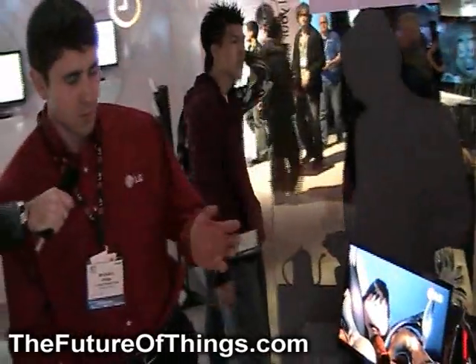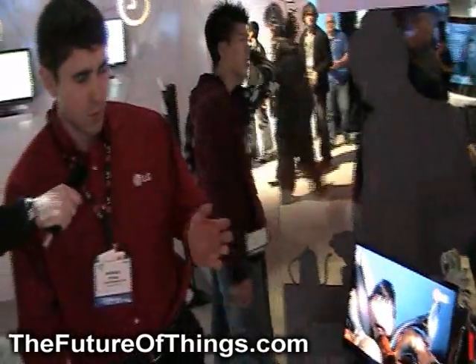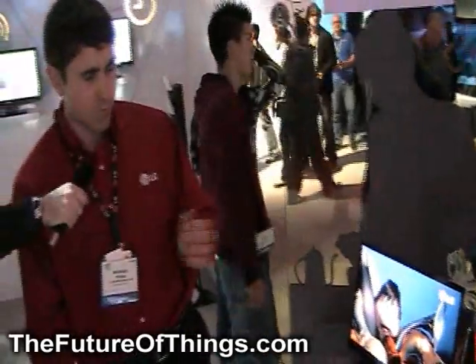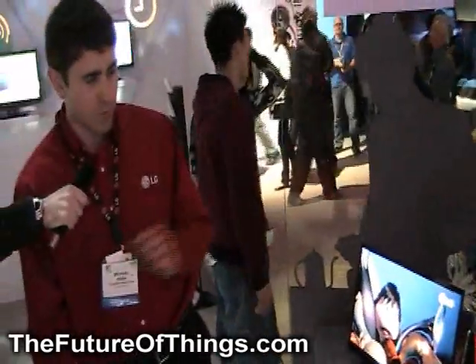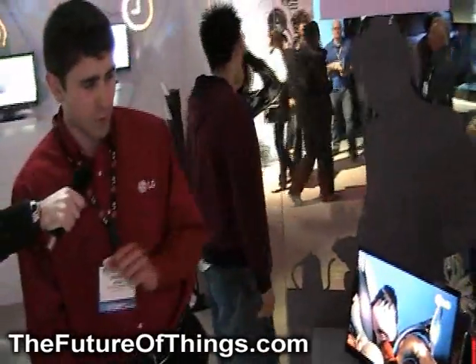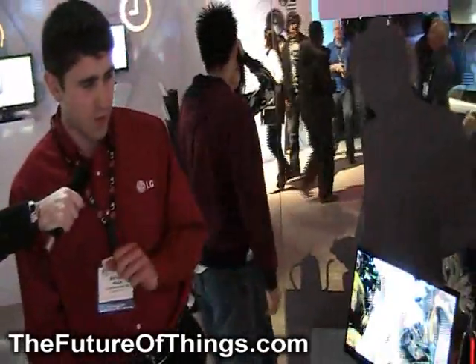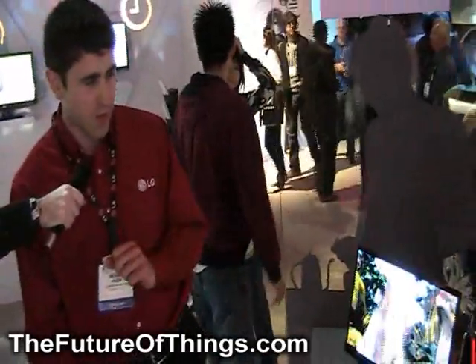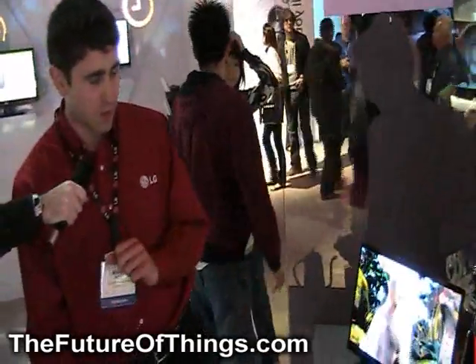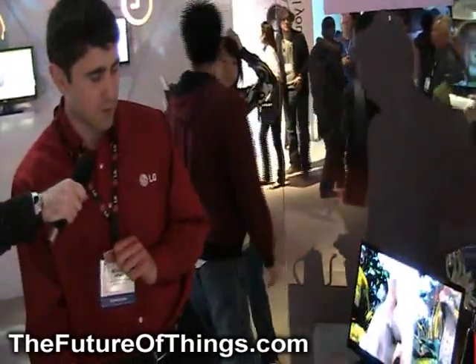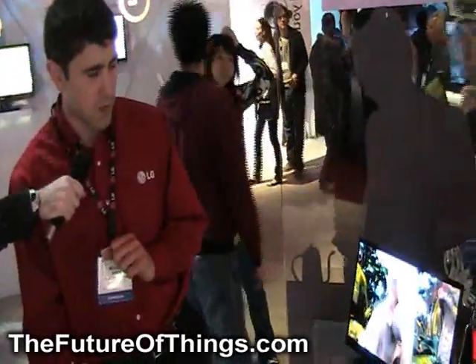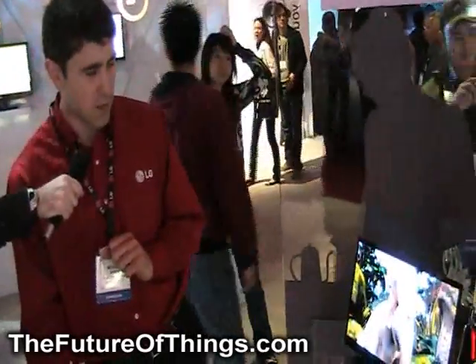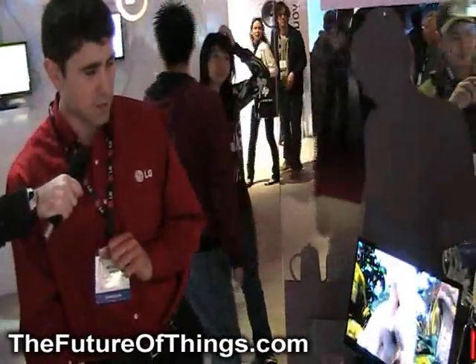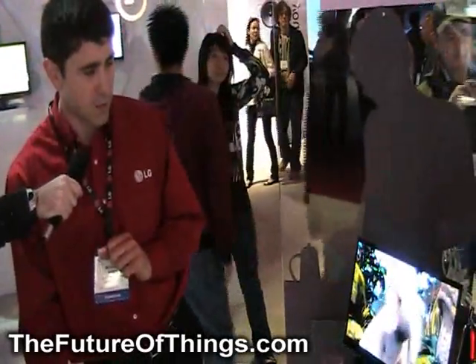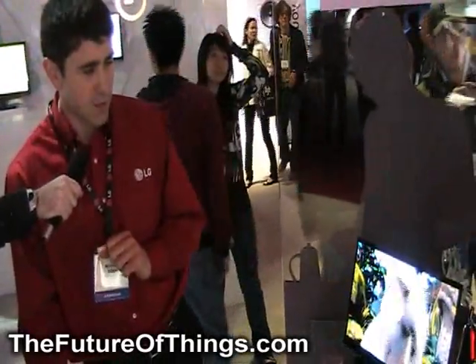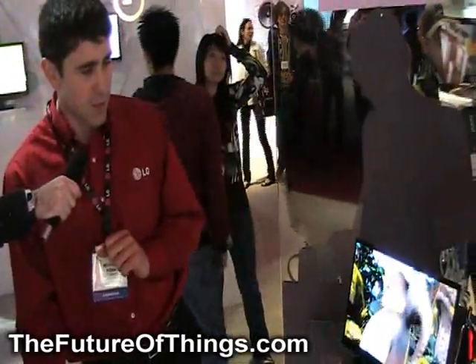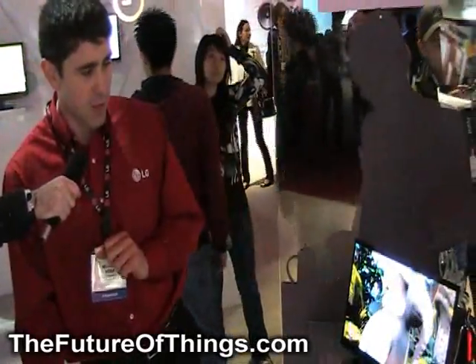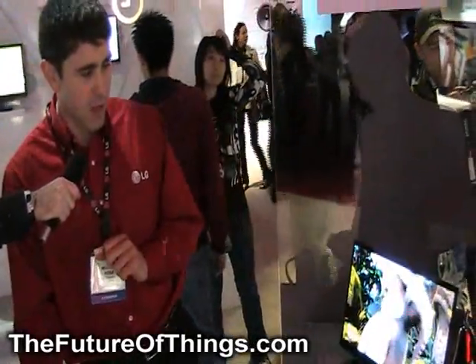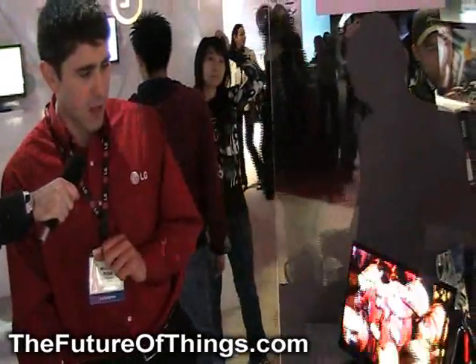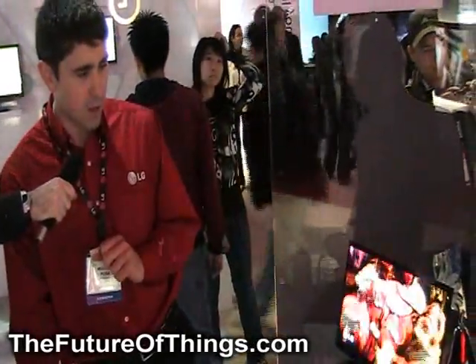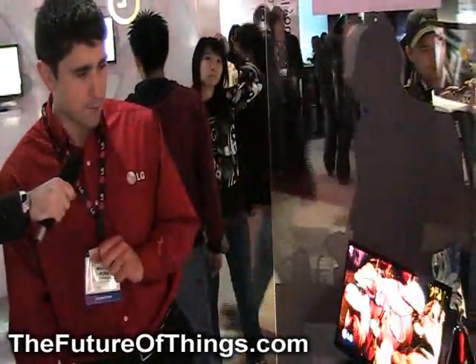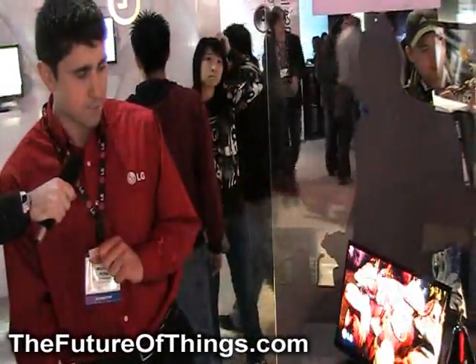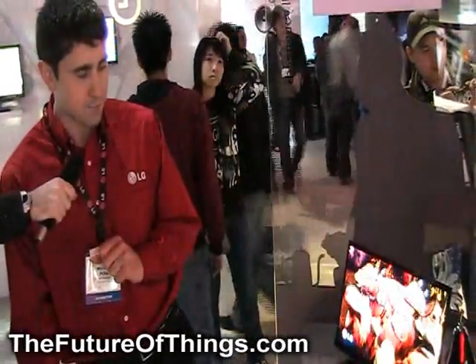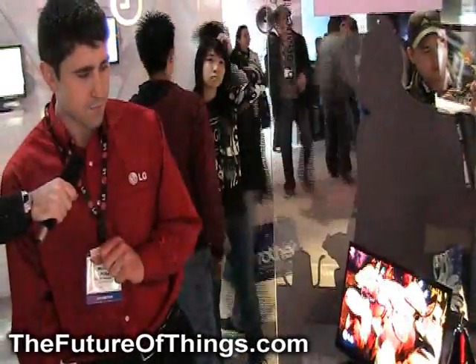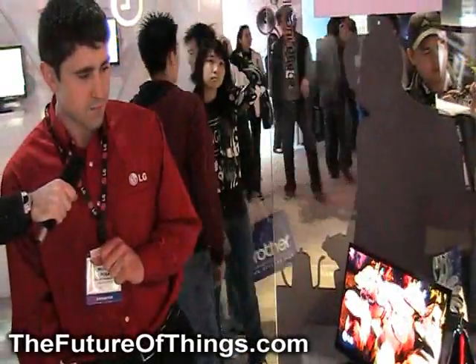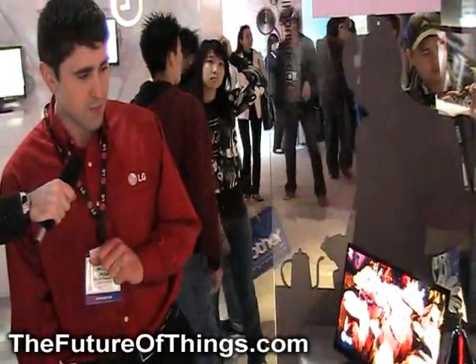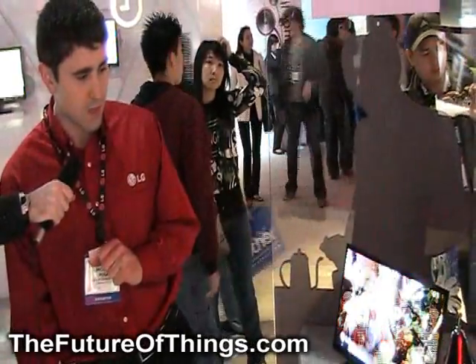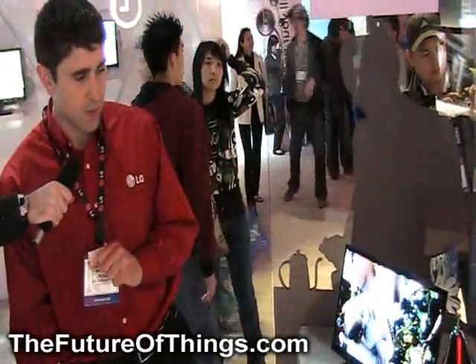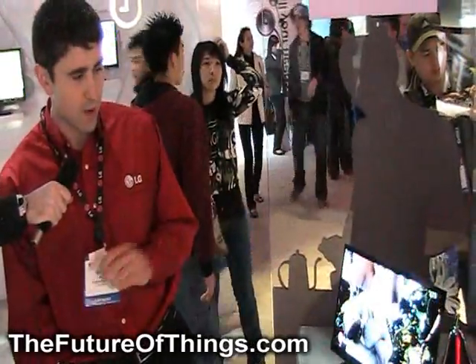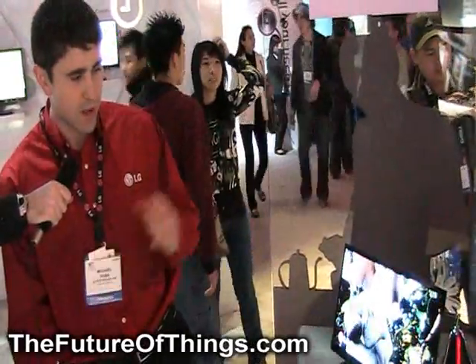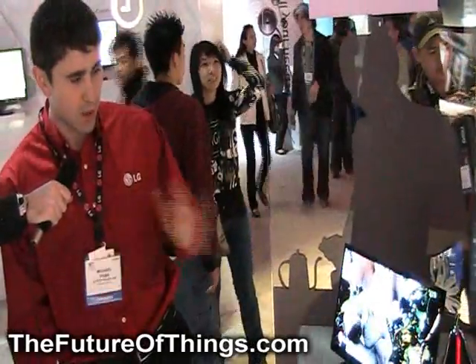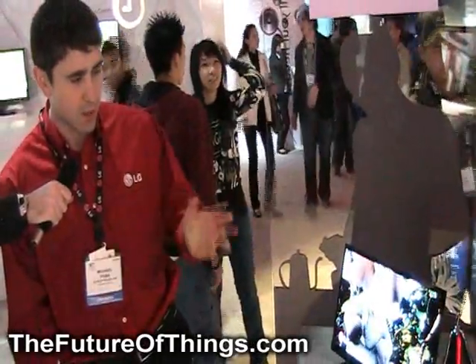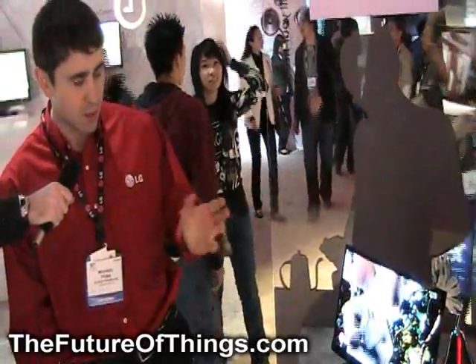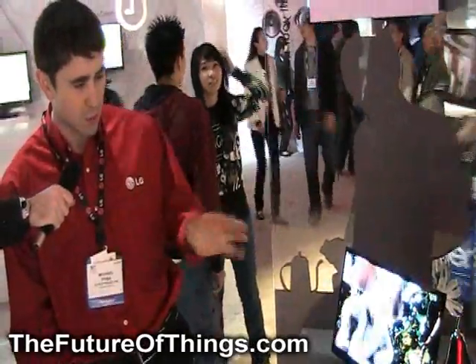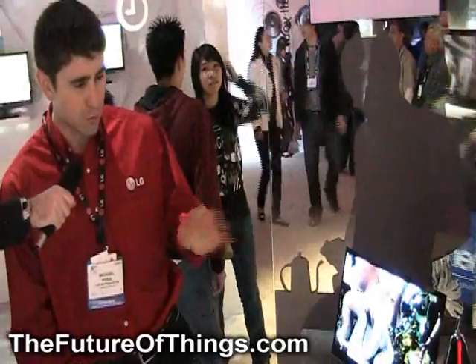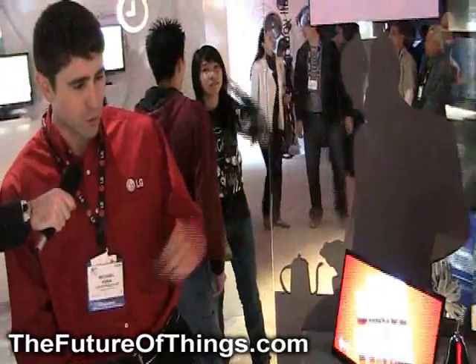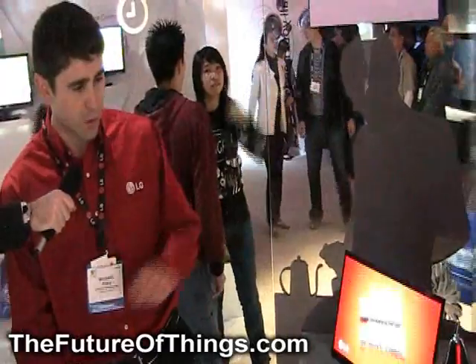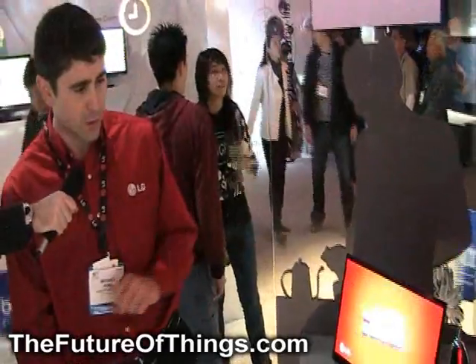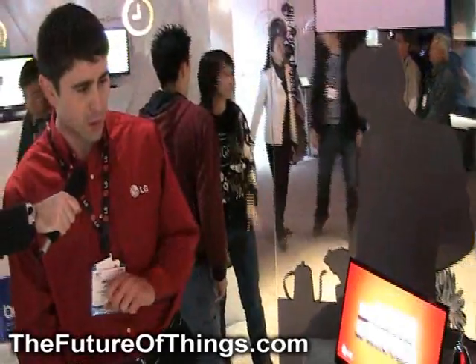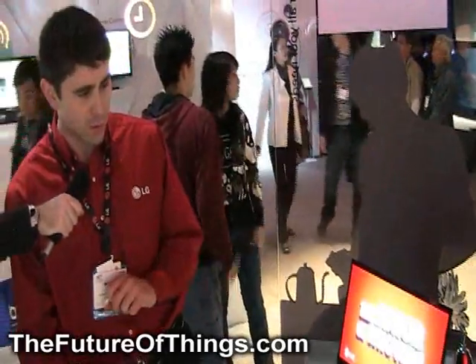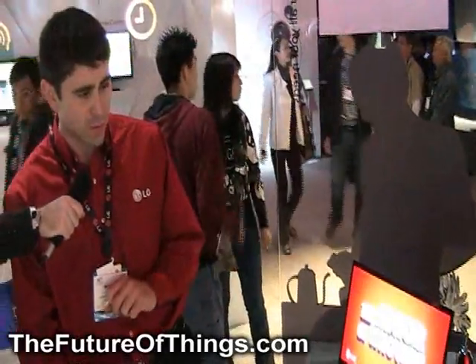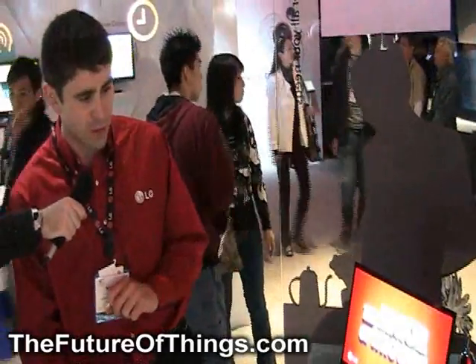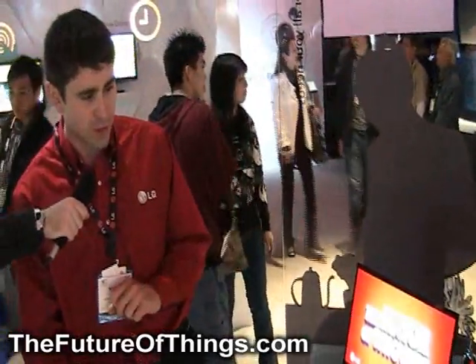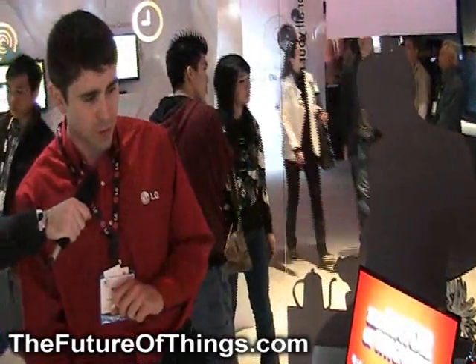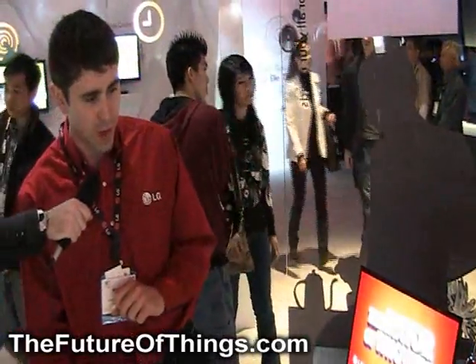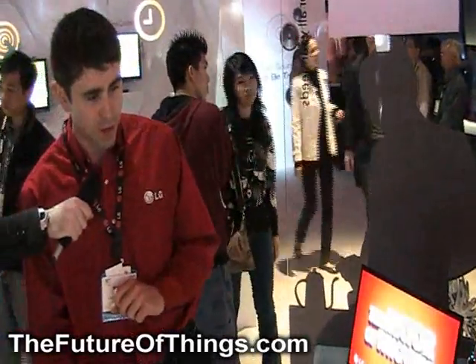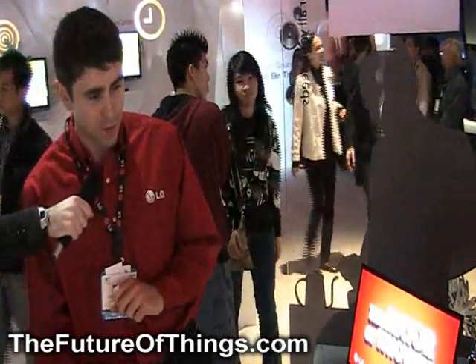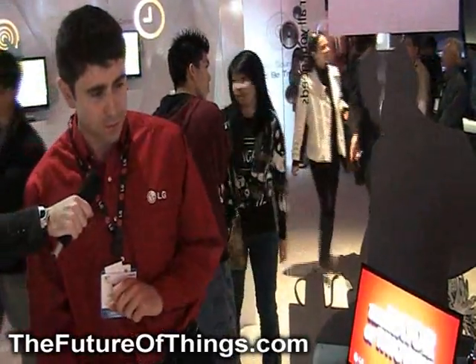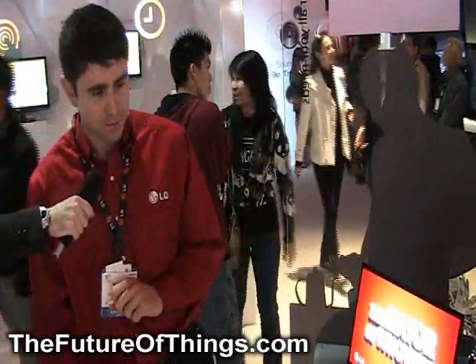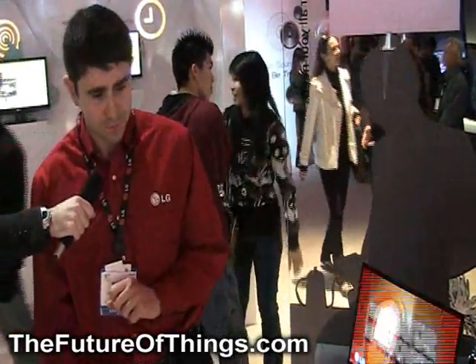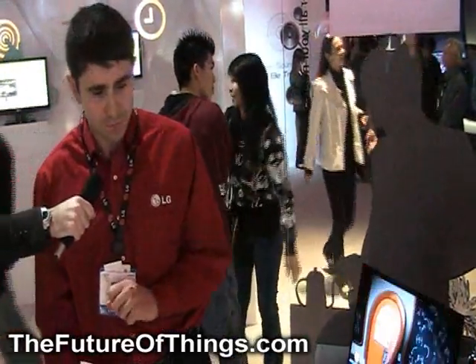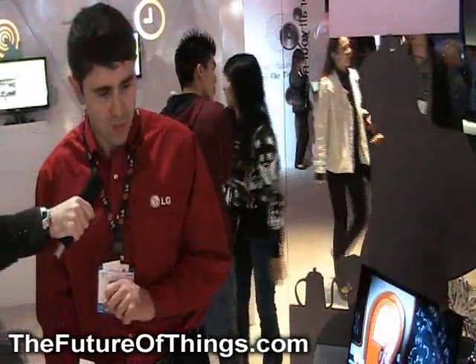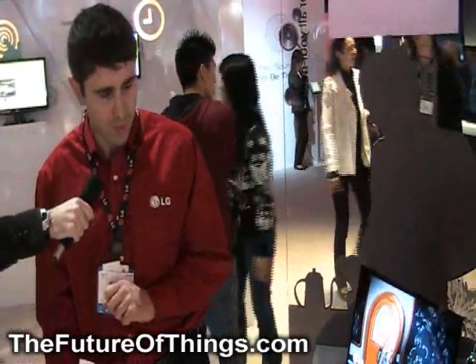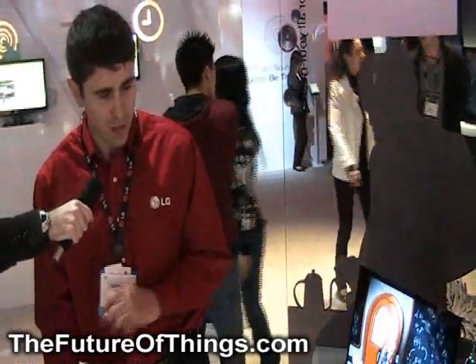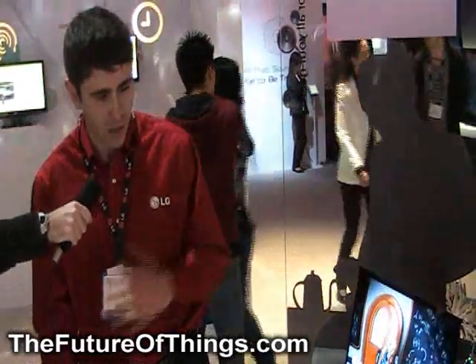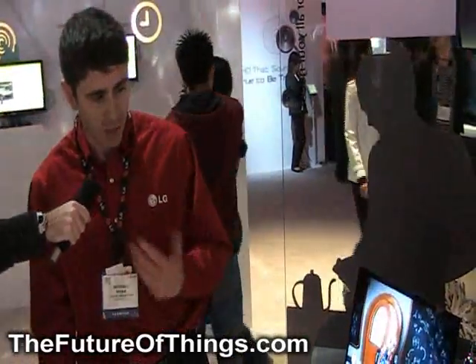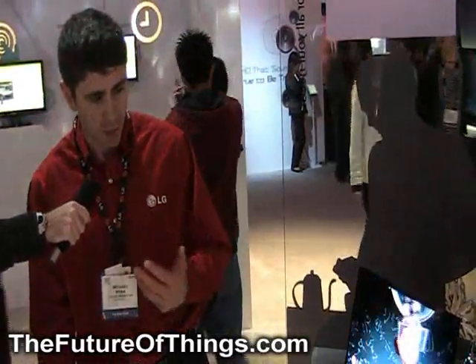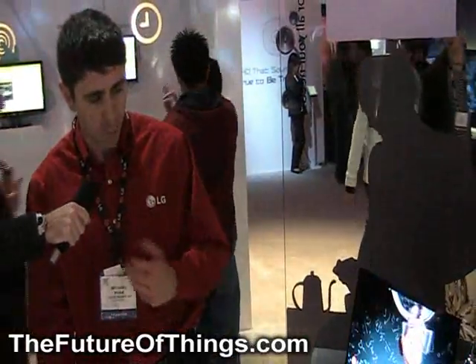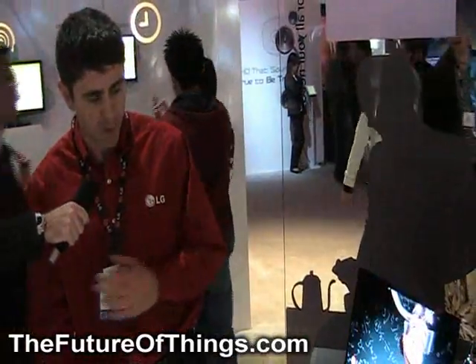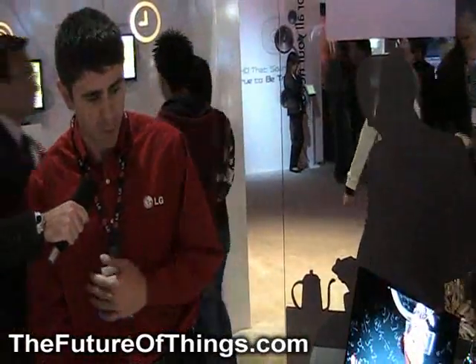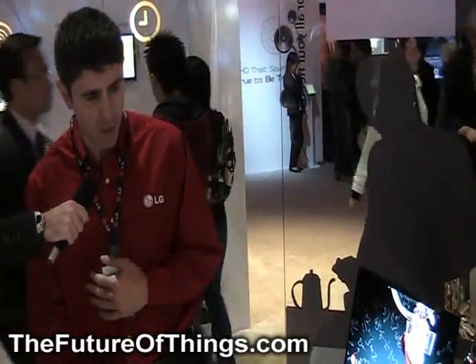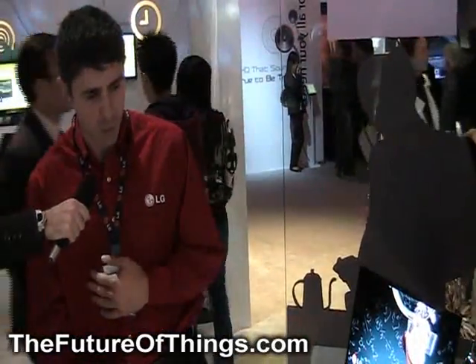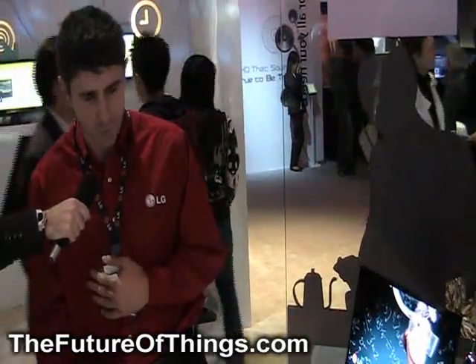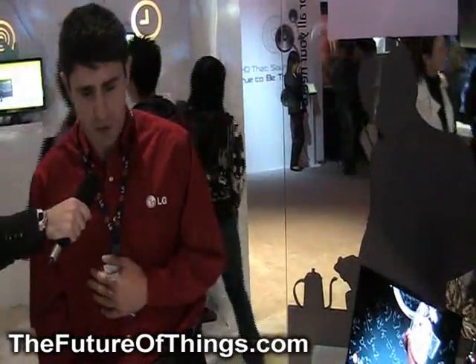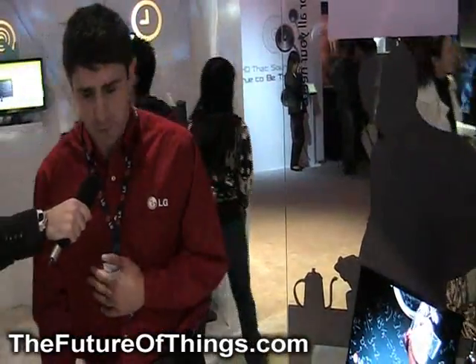Beautiful viewing angles on it. Right now it should be available in a 15-inch size, coming hopefully about a year from now.